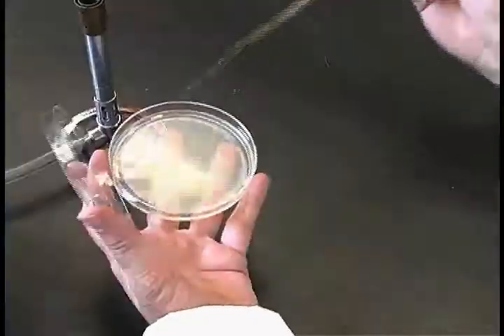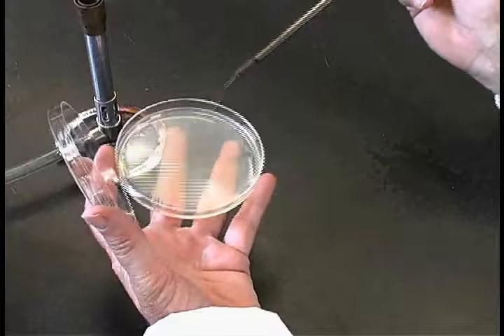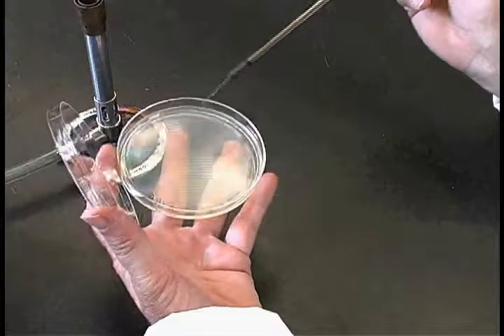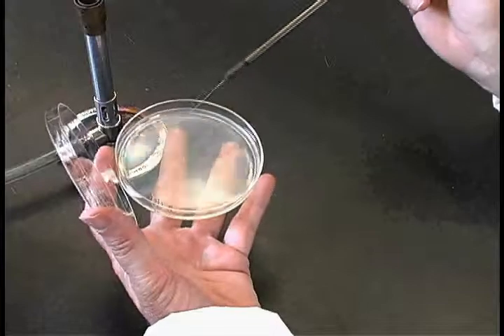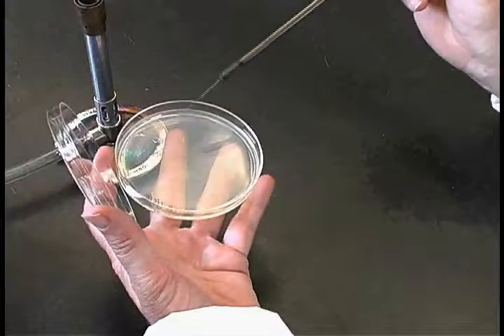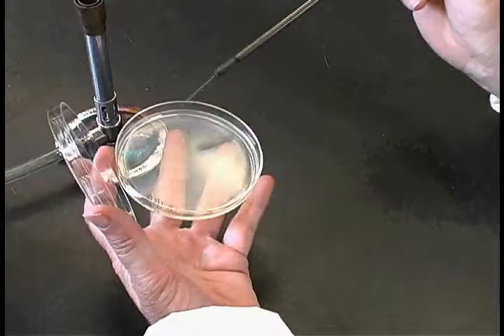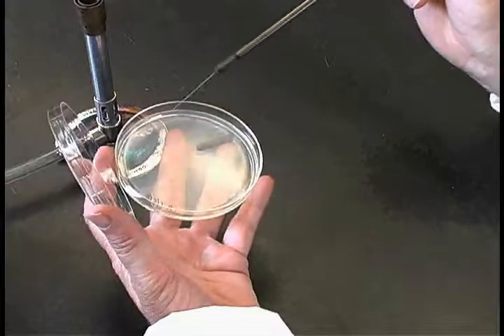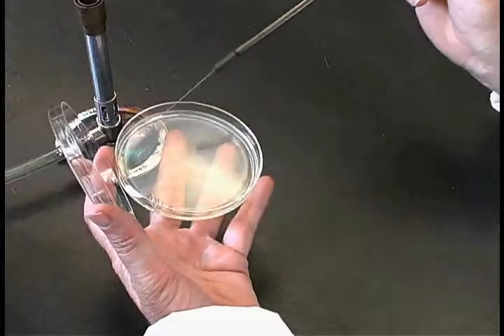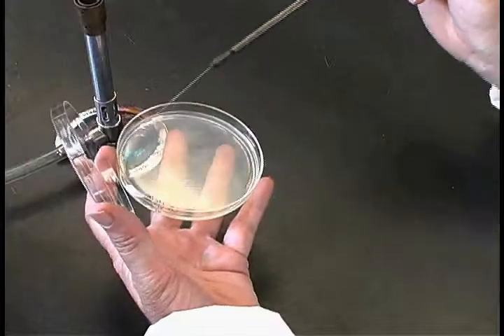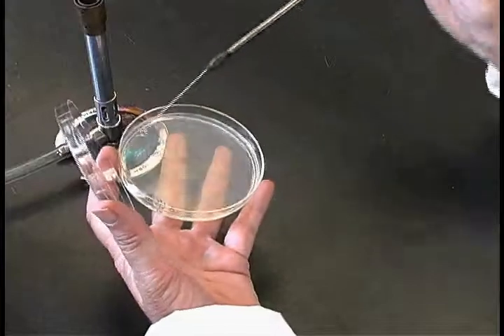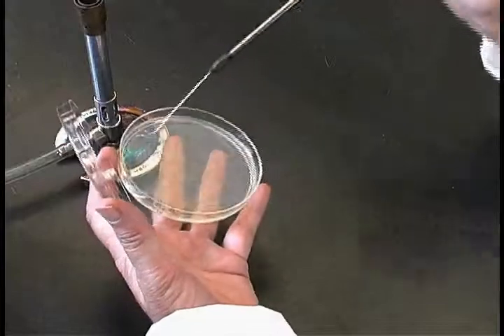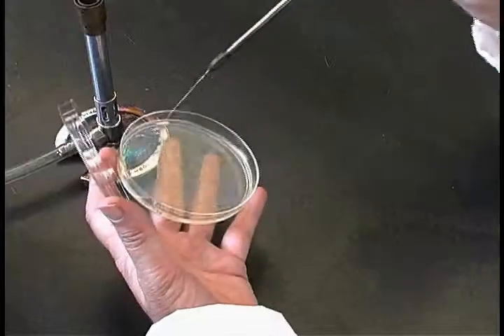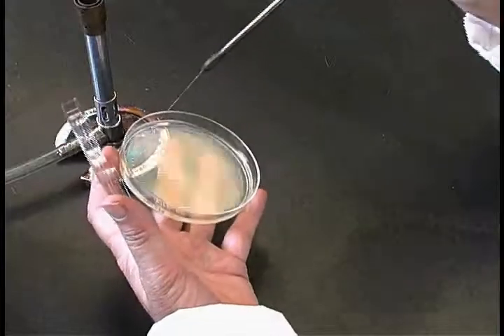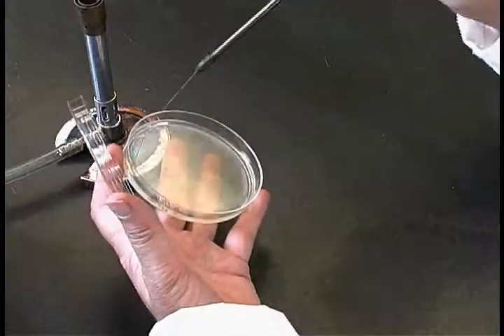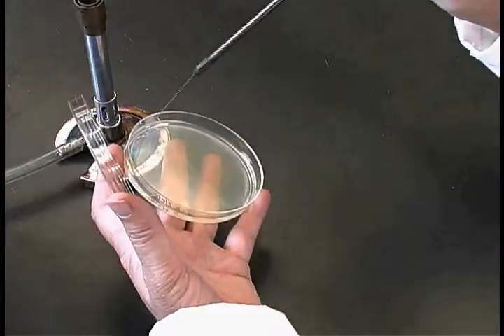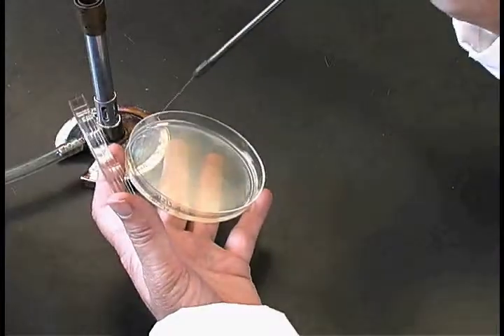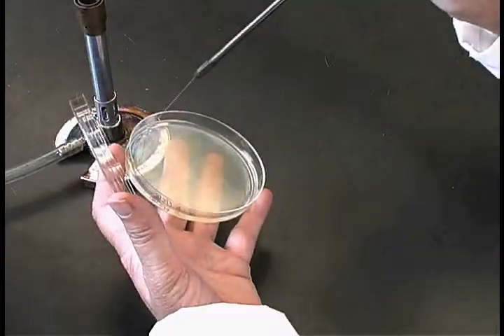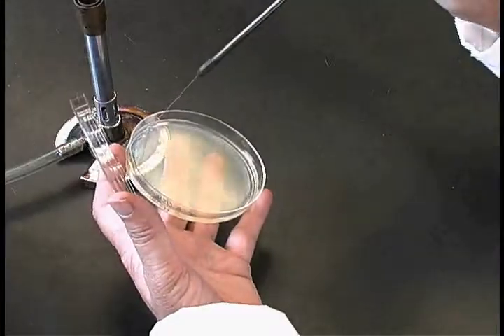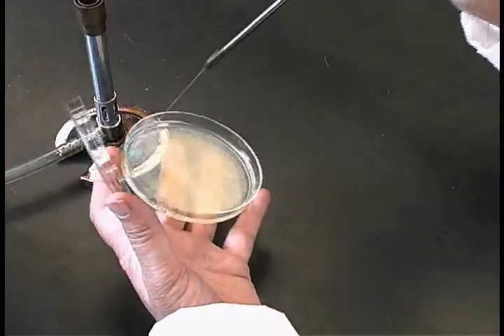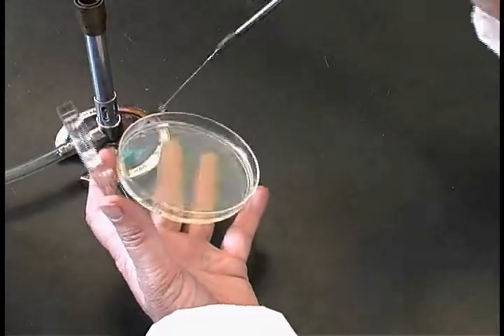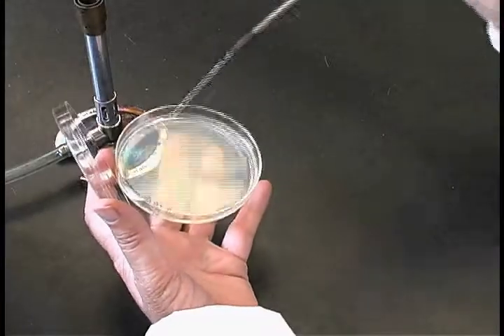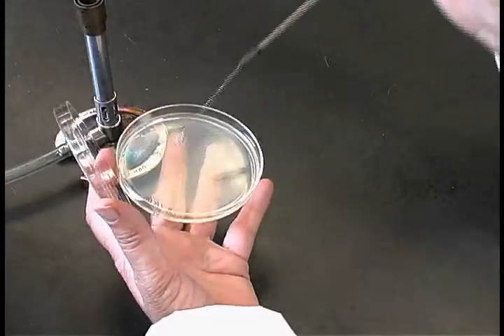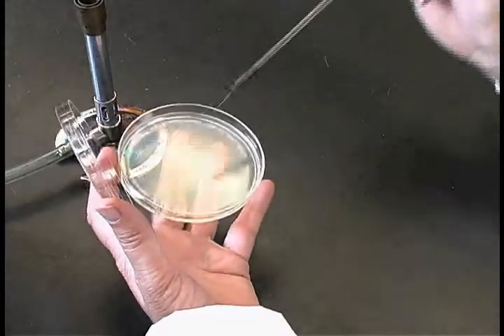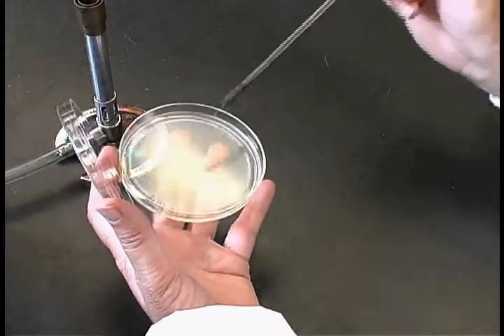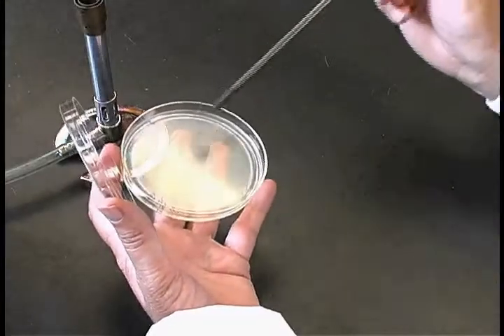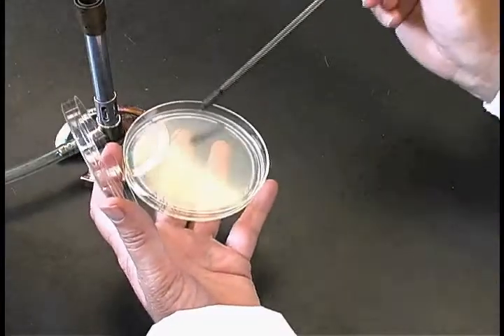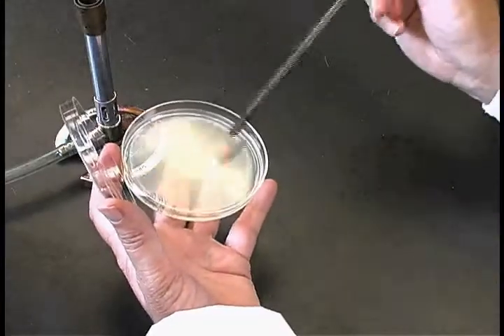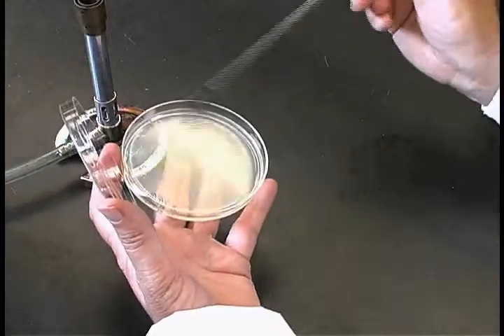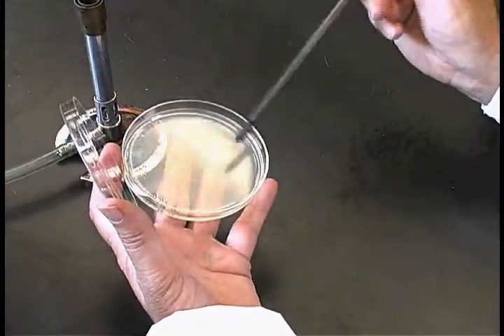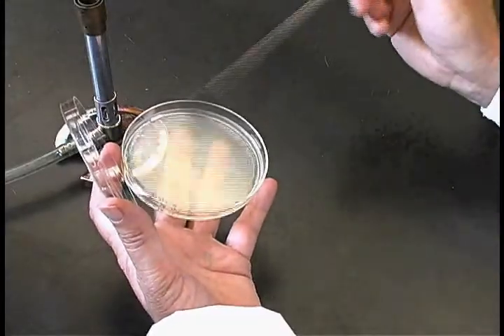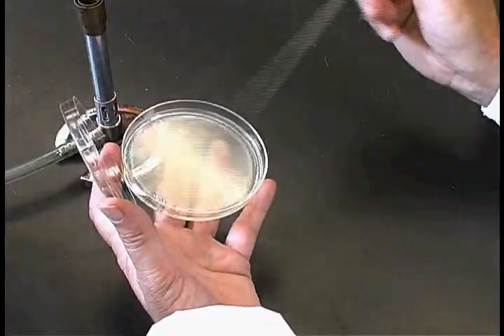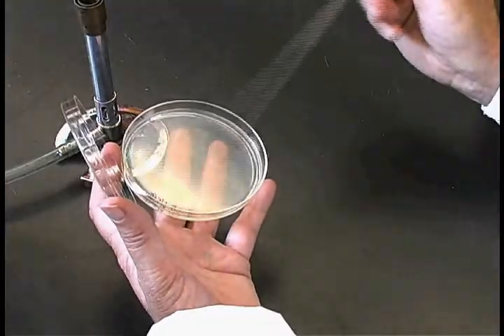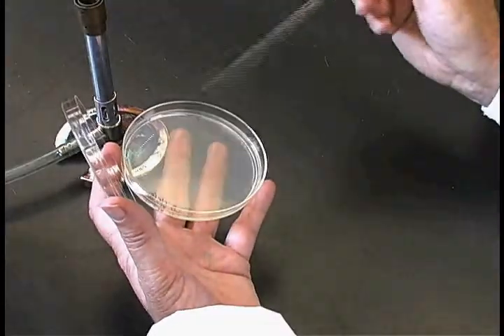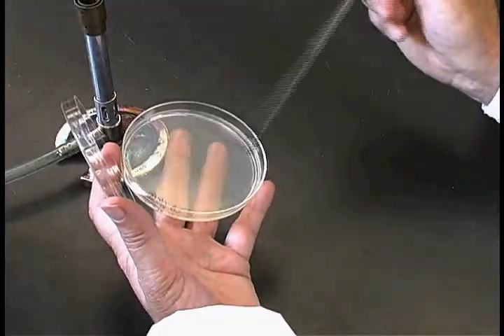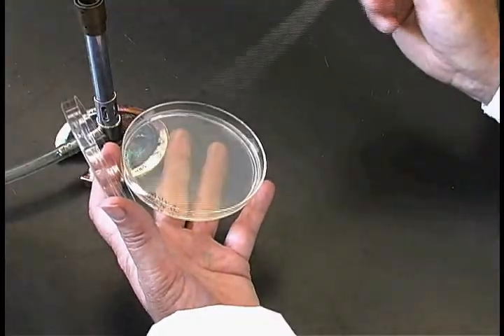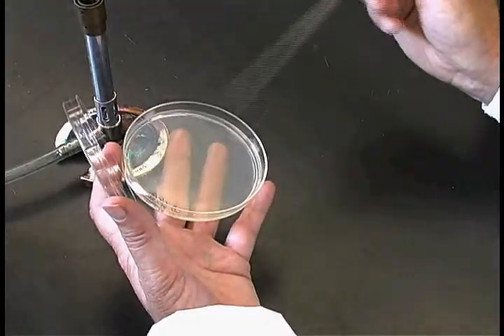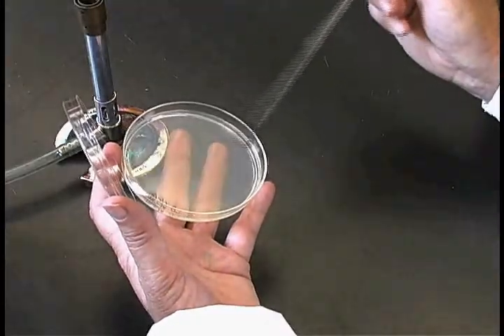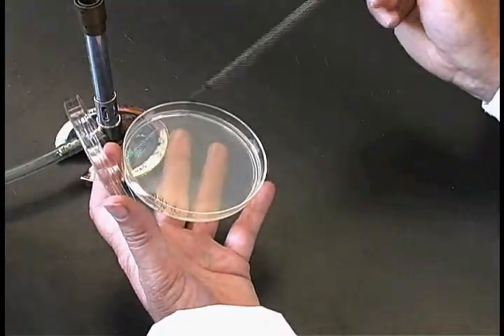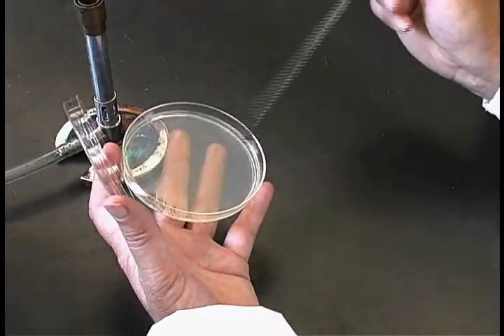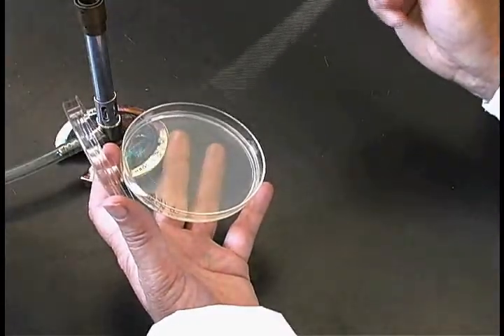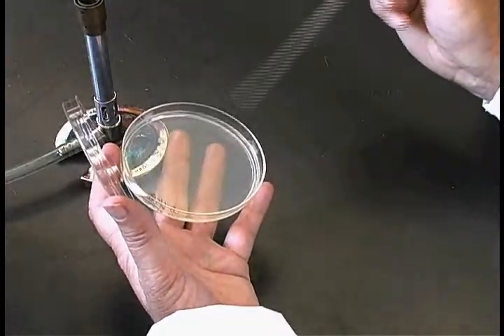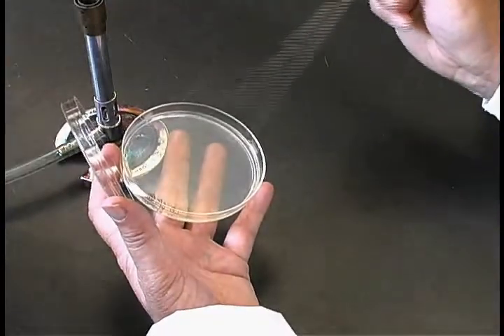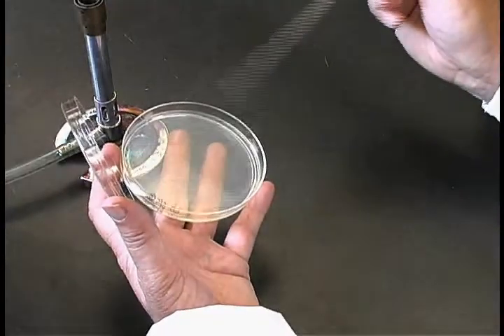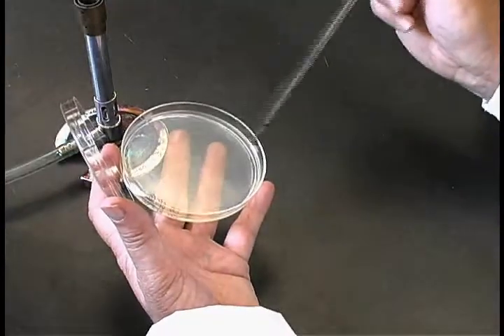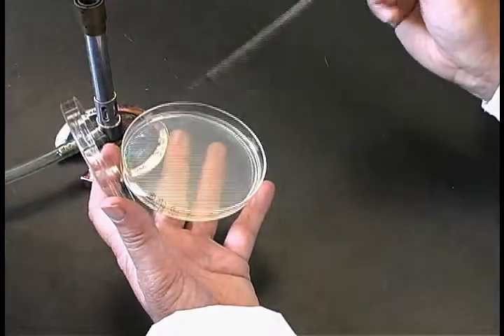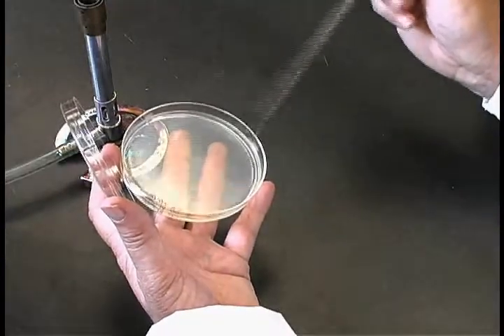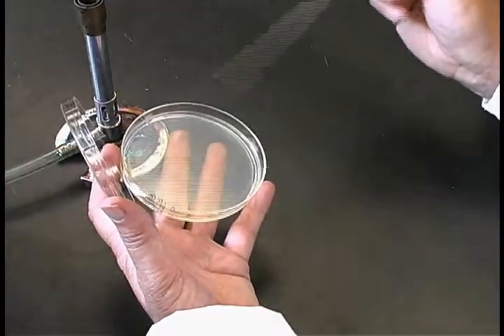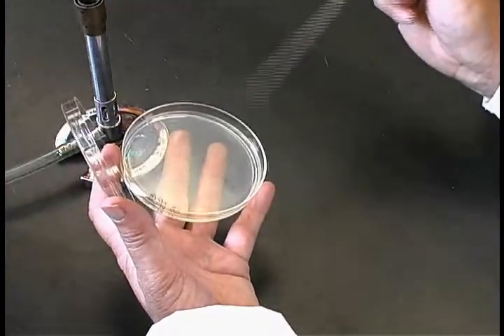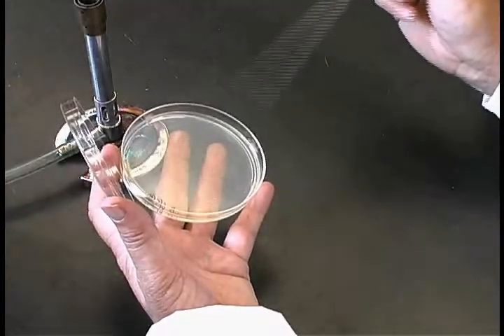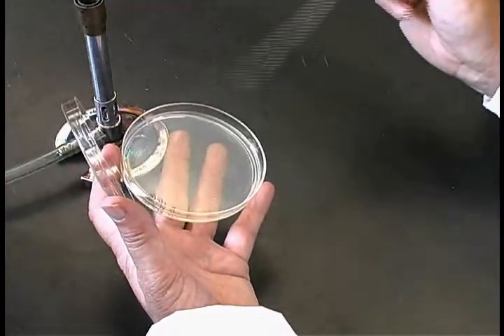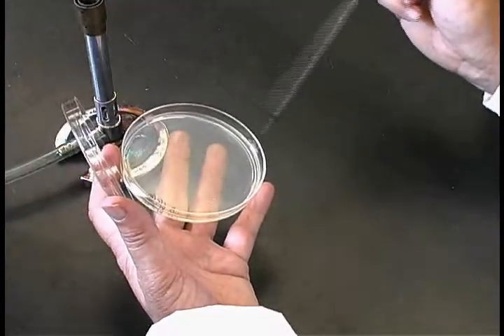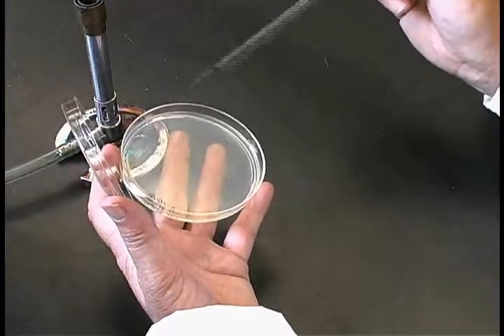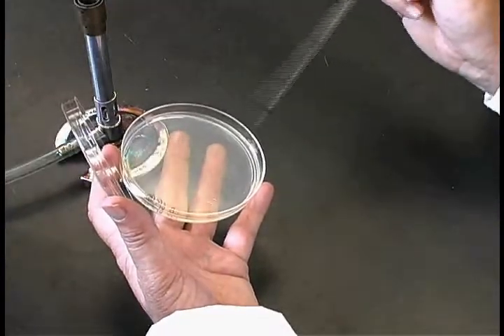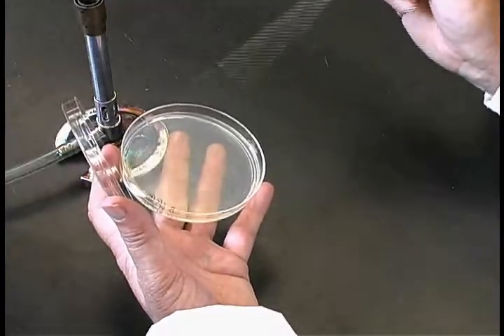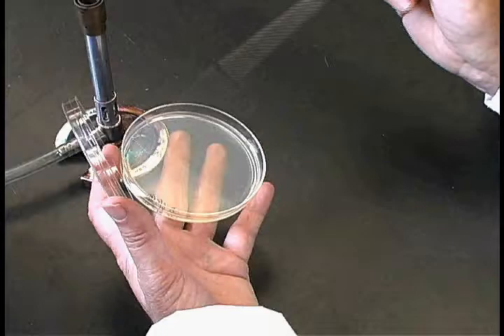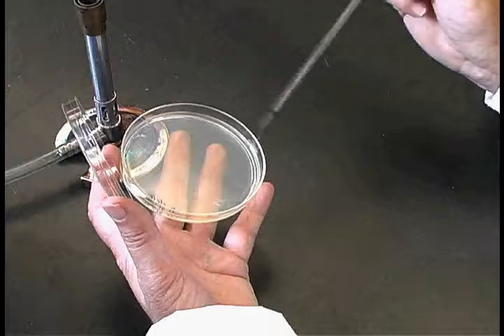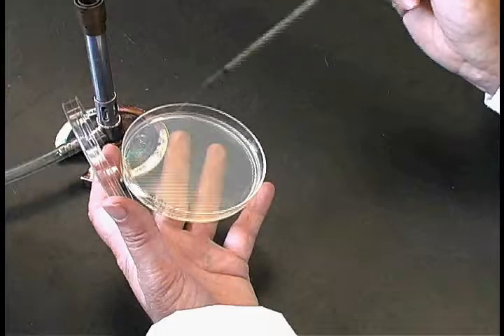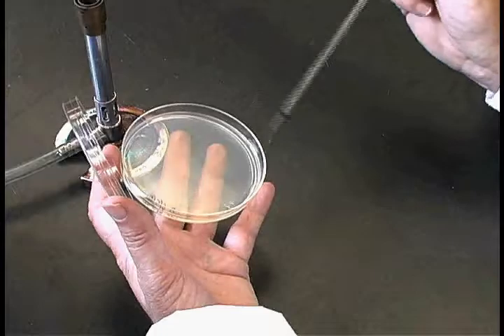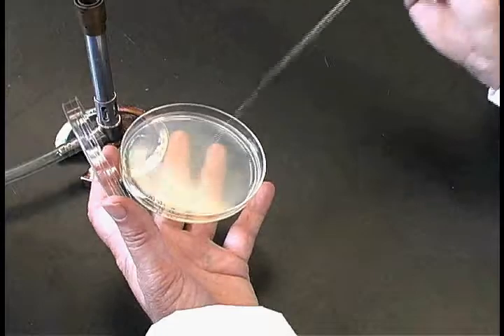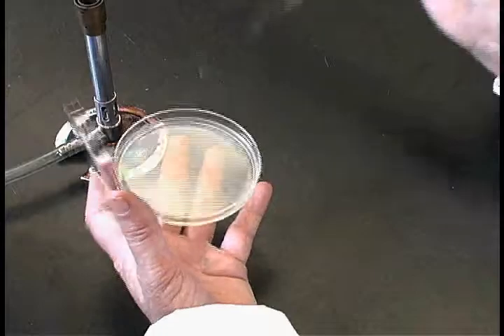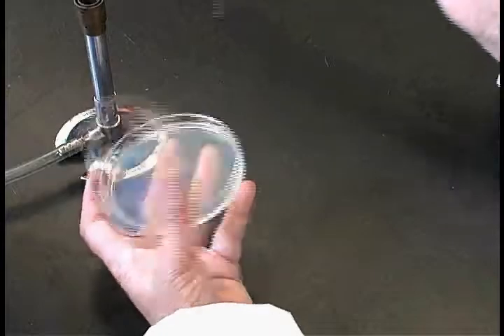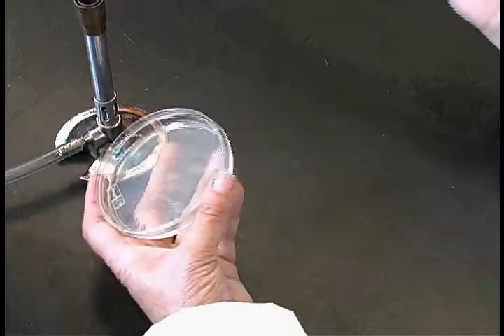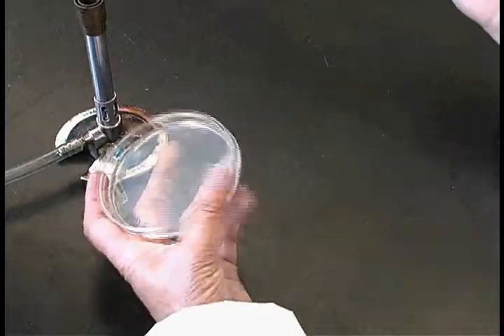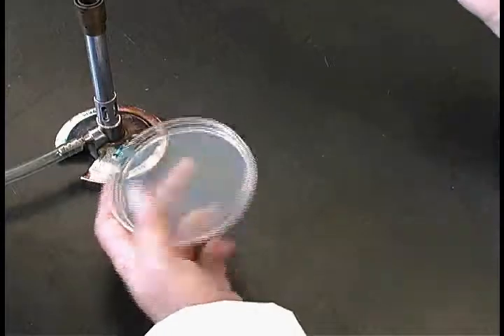Spread the bacteria on the surface of the plate starting from one edge. Use your fingers to move the loop.